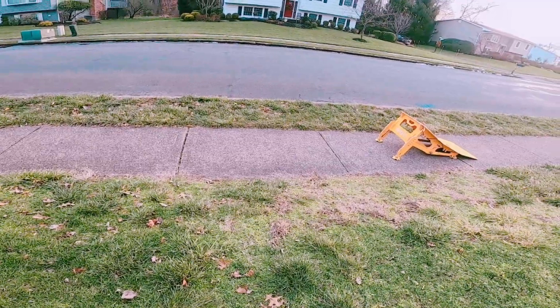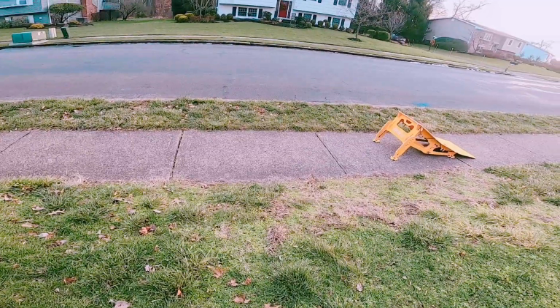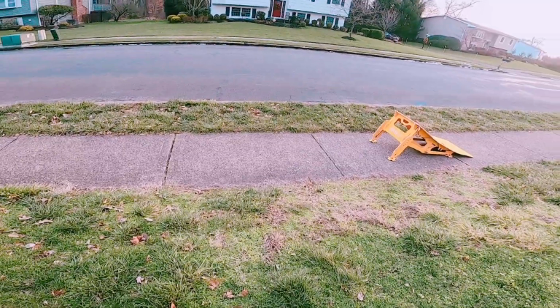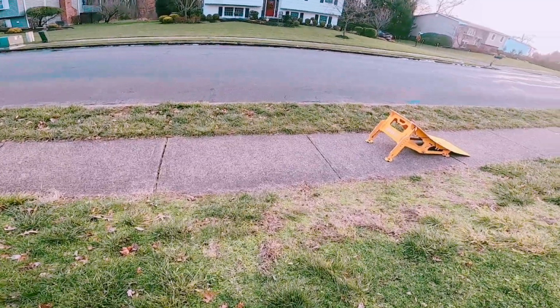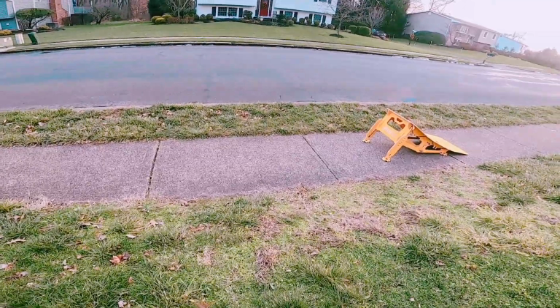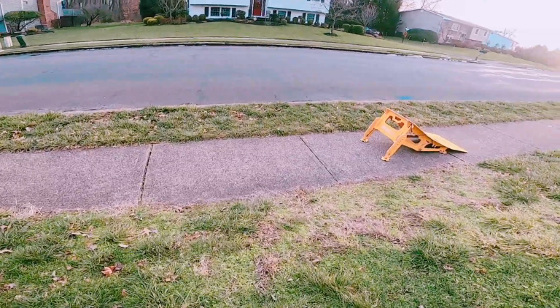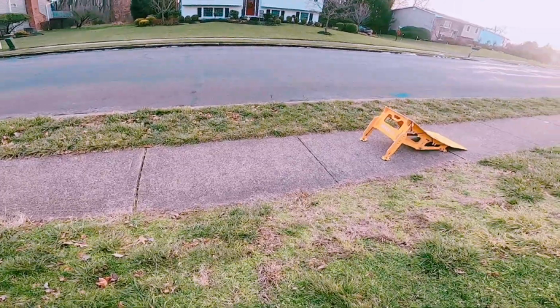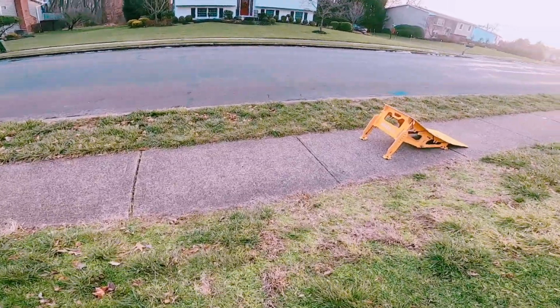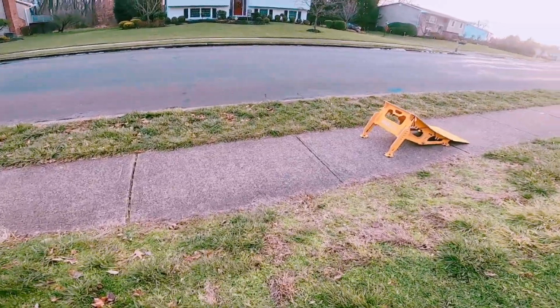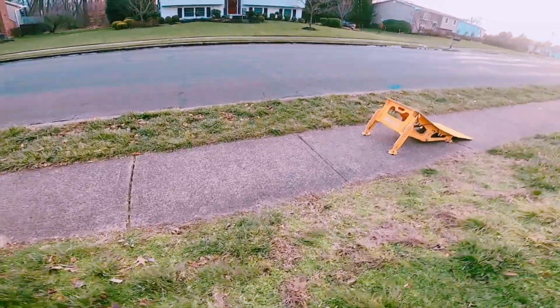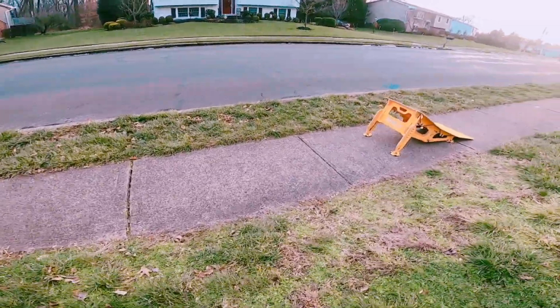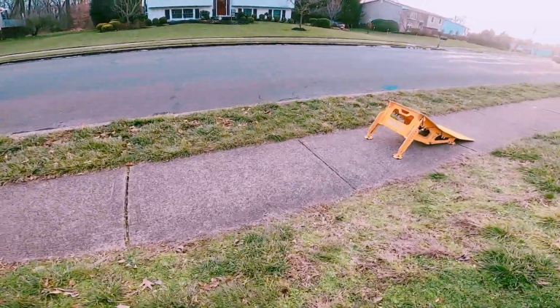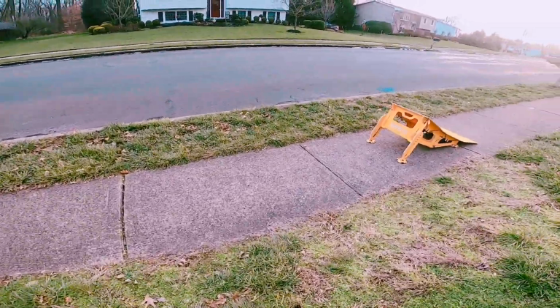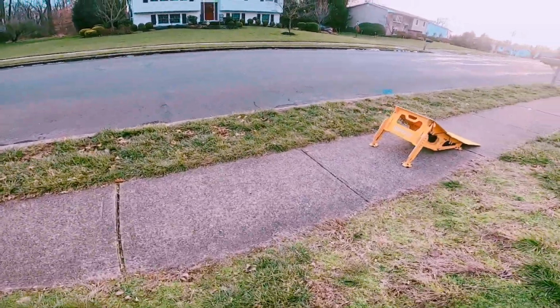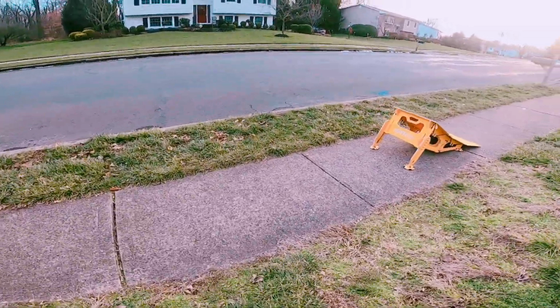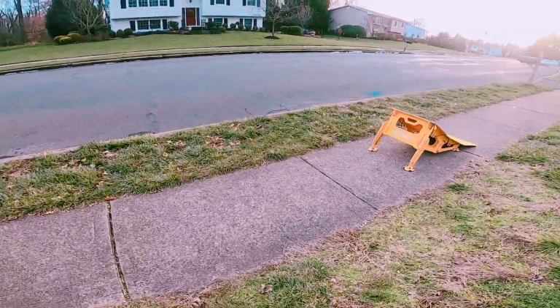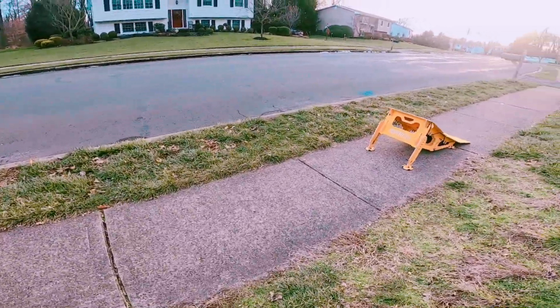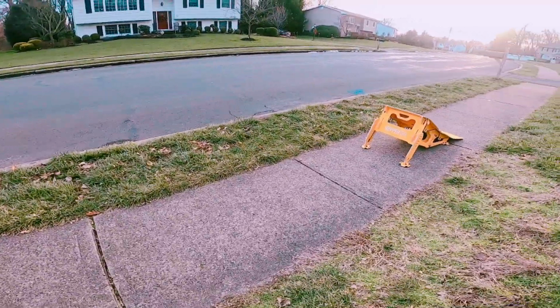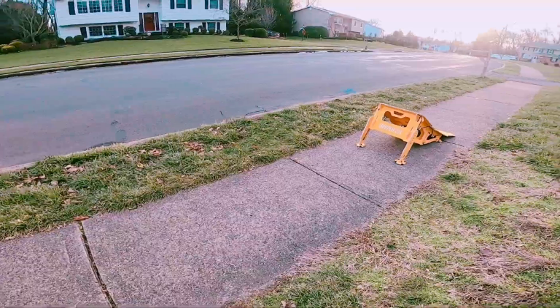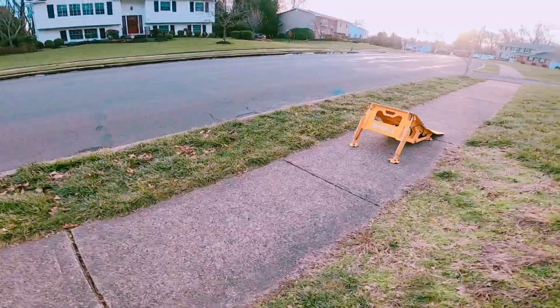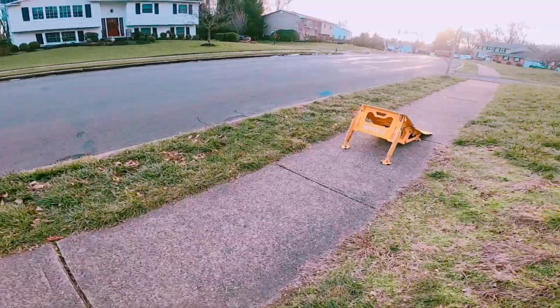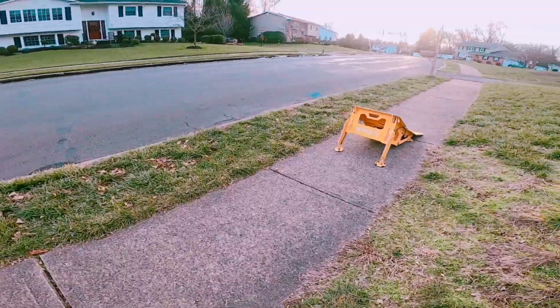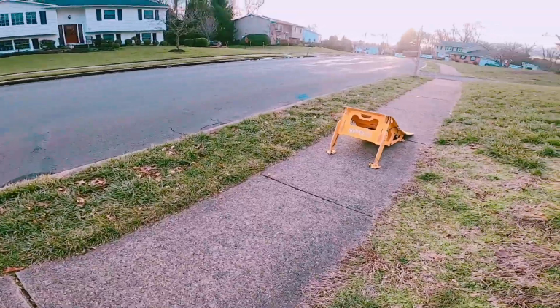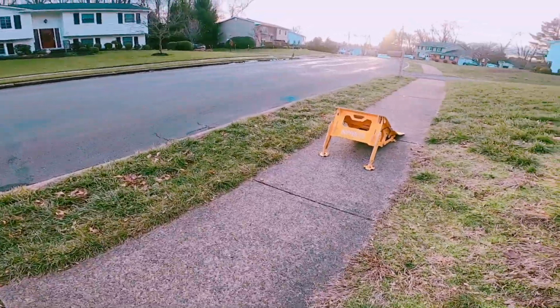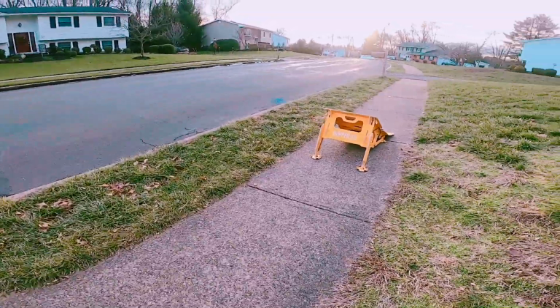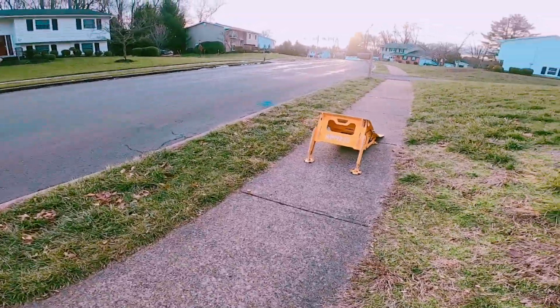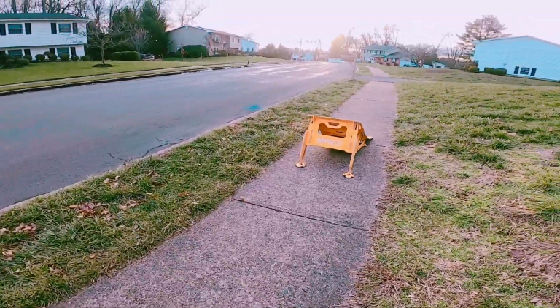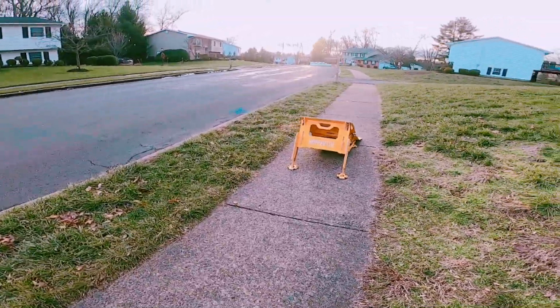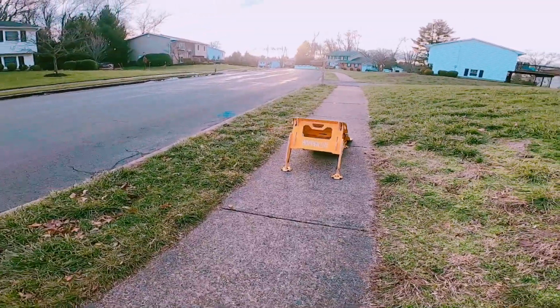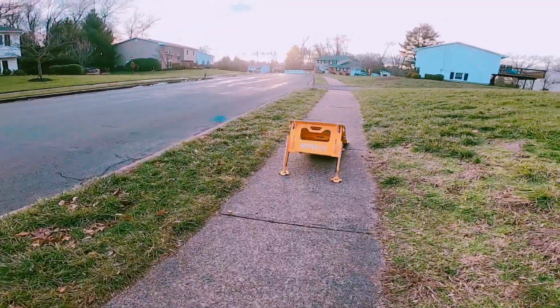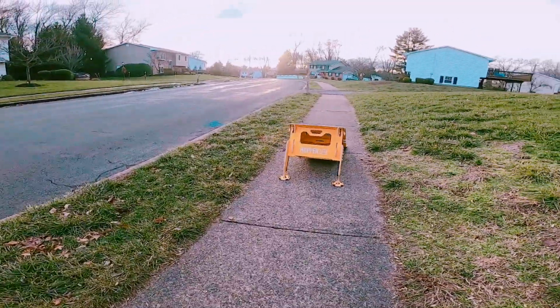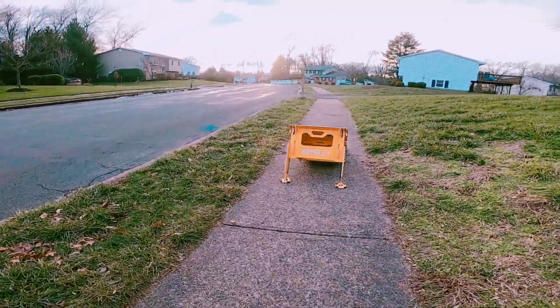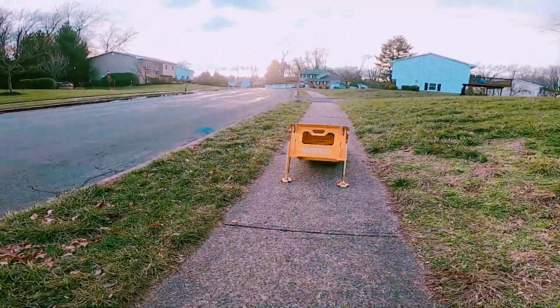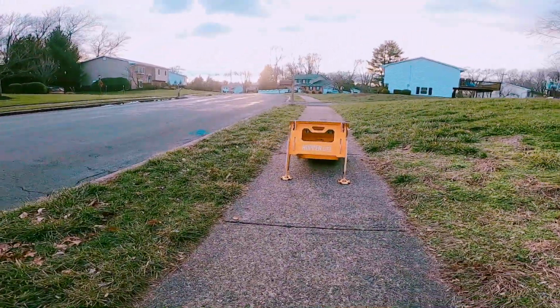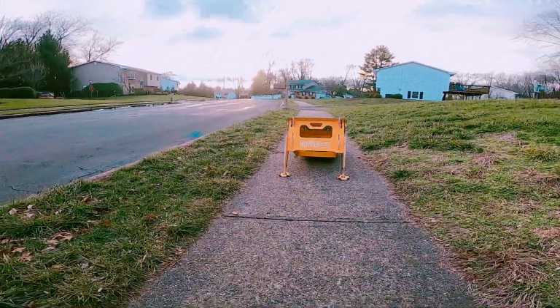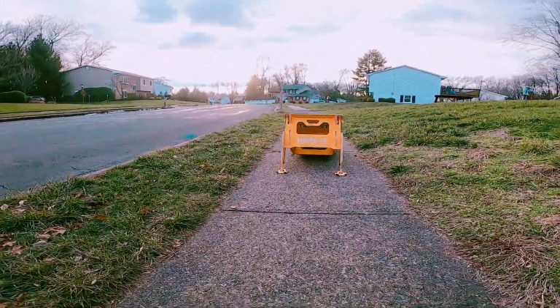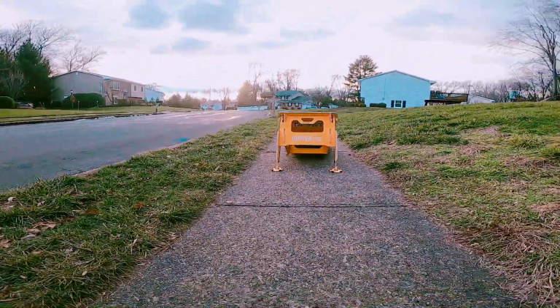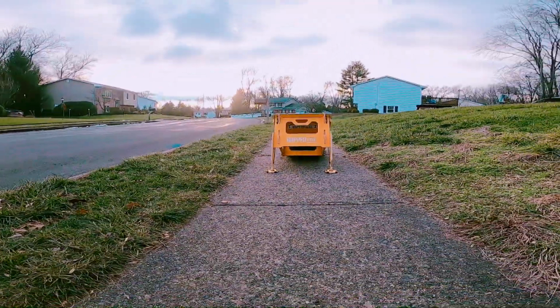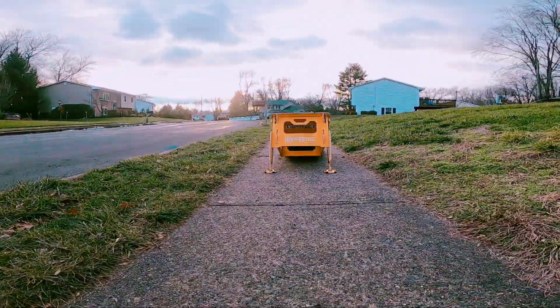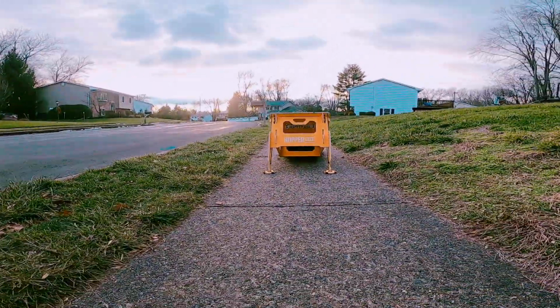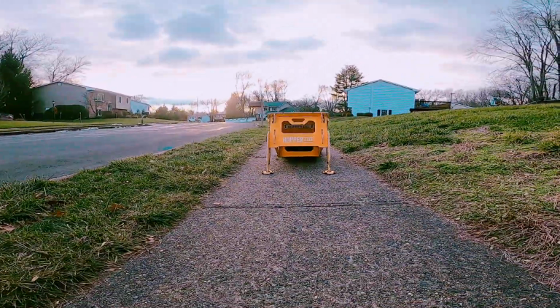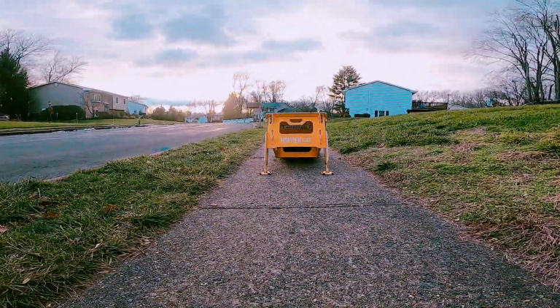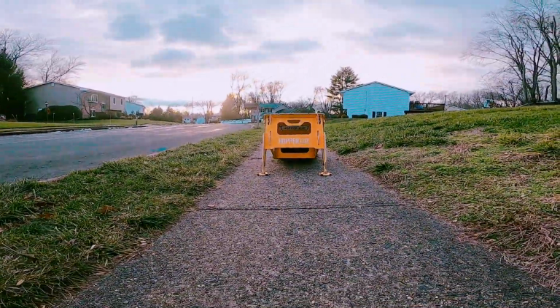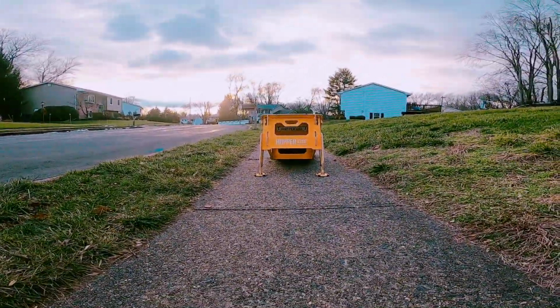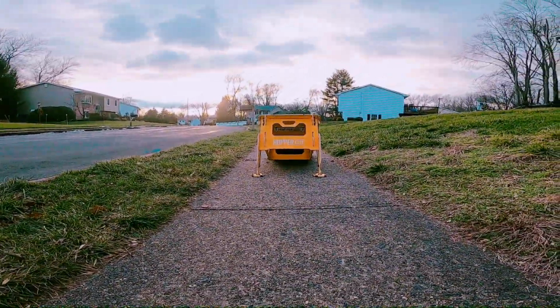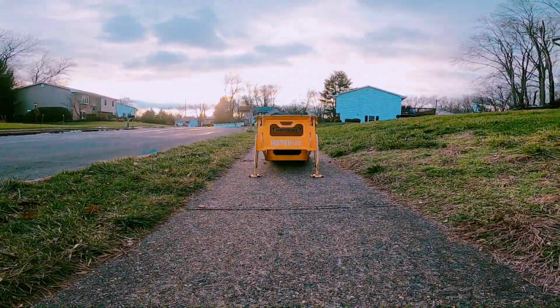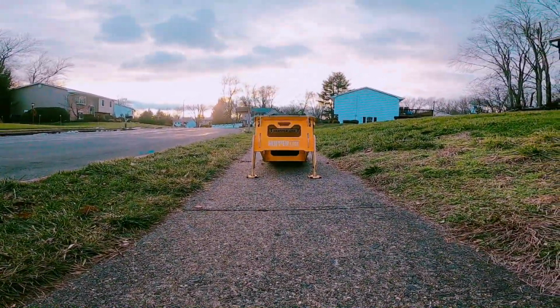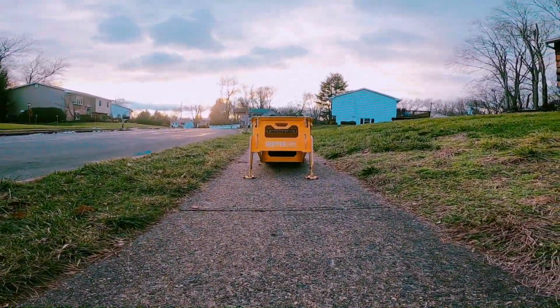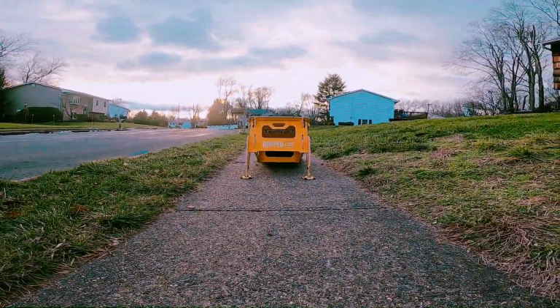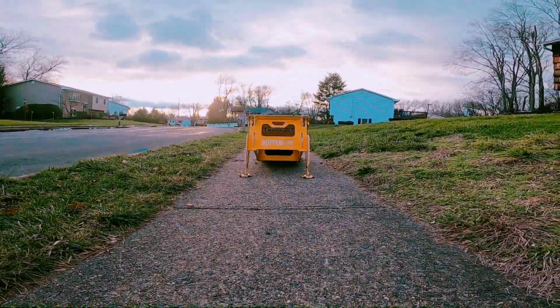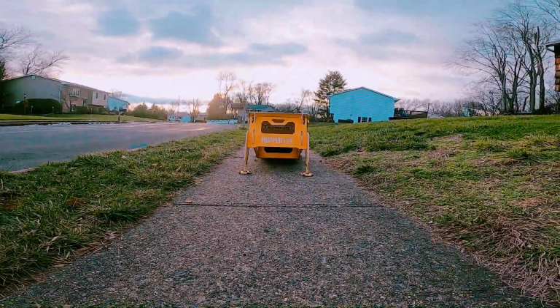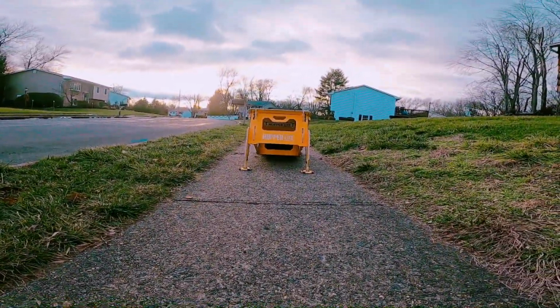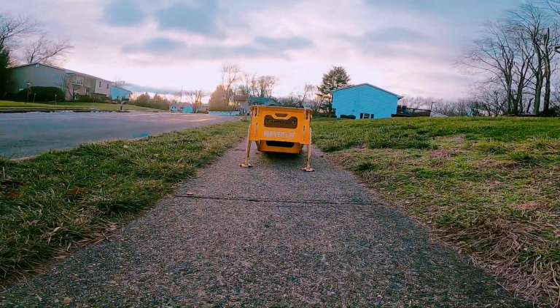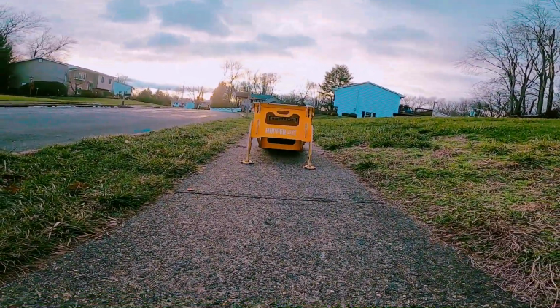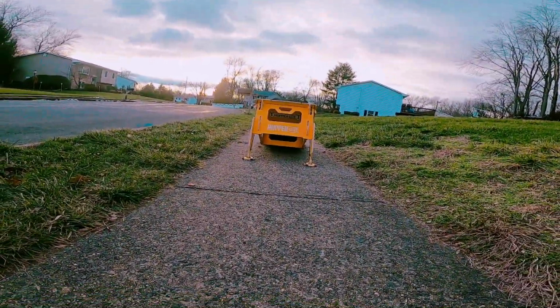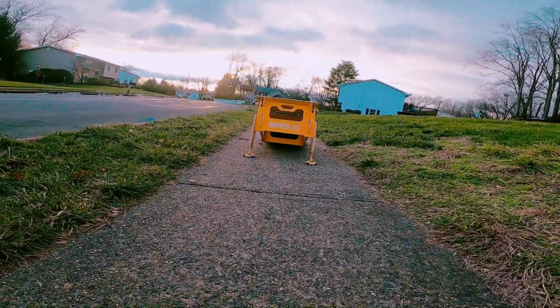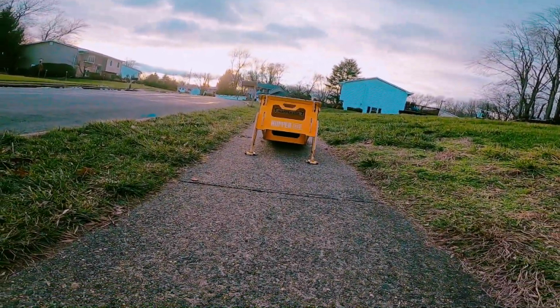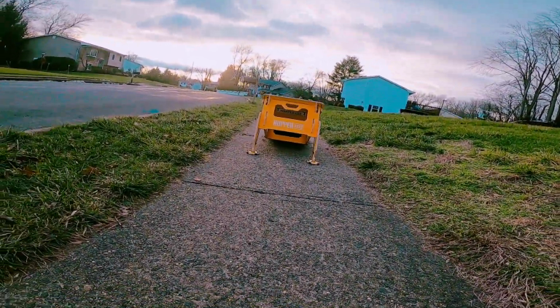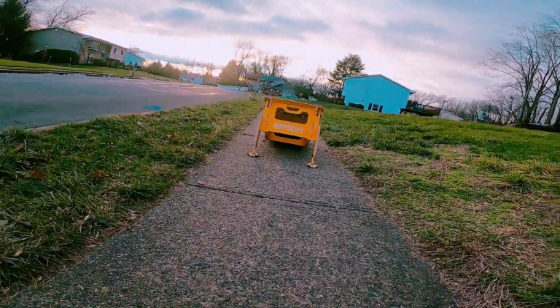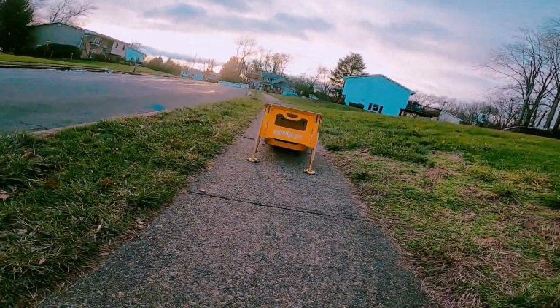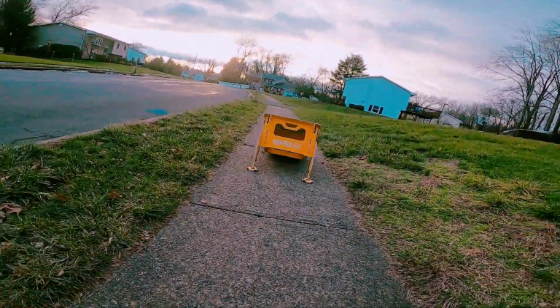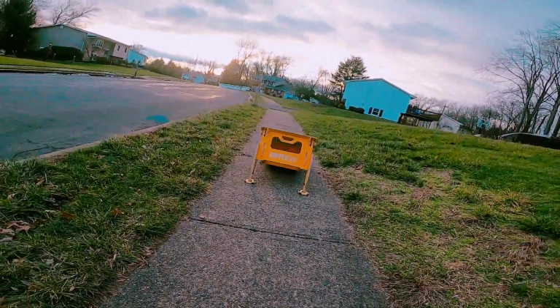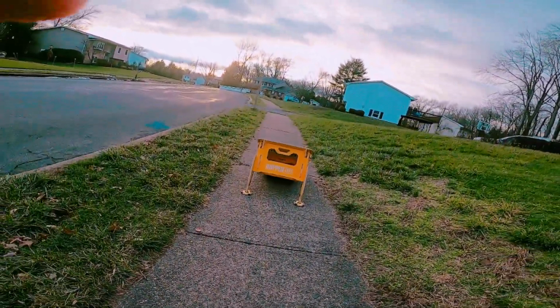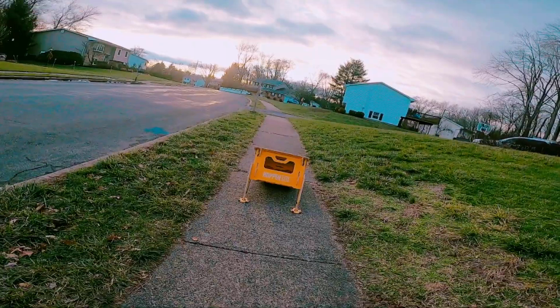That was a cool little tripod mount. Now I'm going to put the cam right here and jump over it.